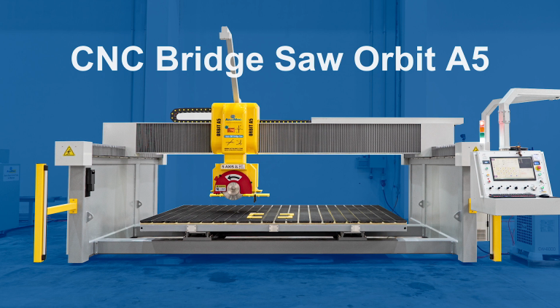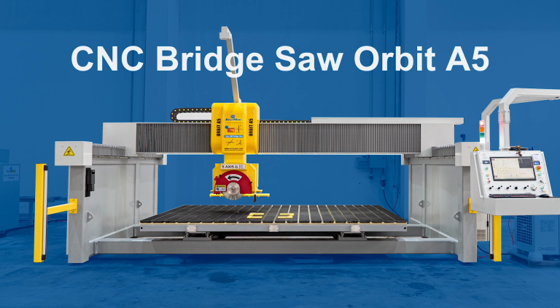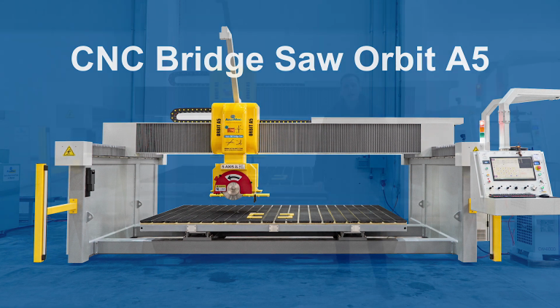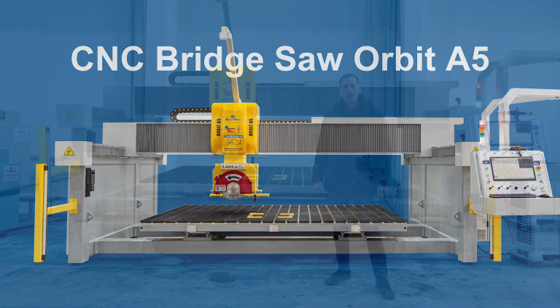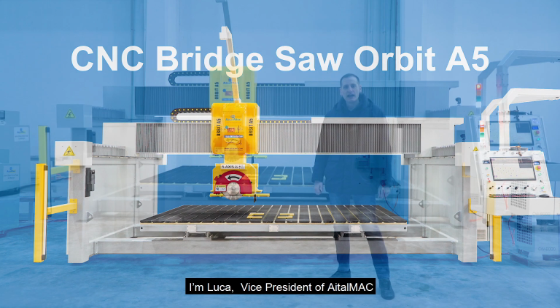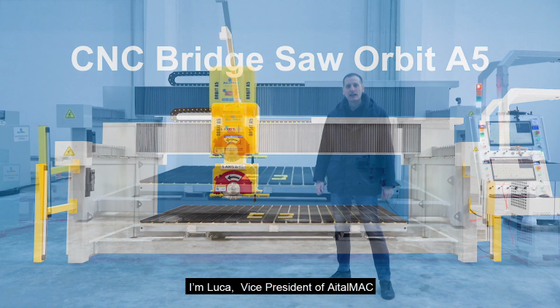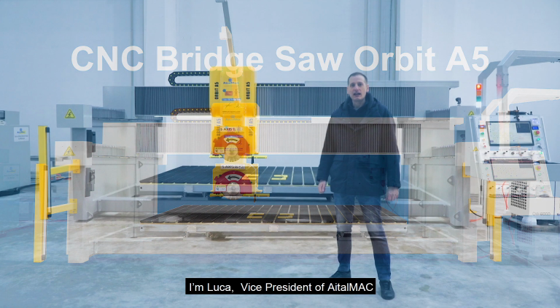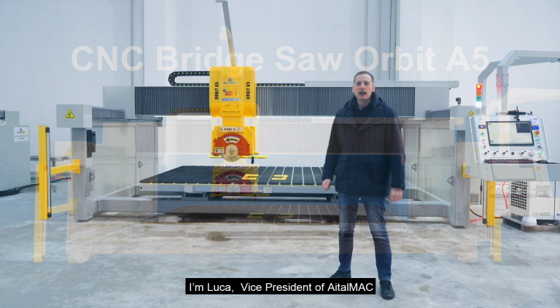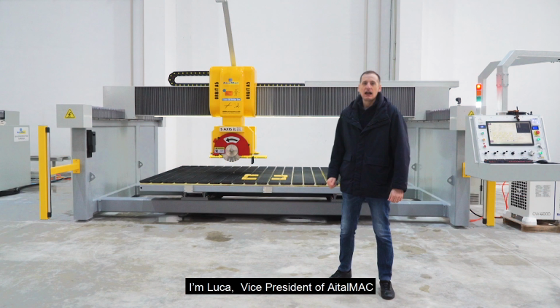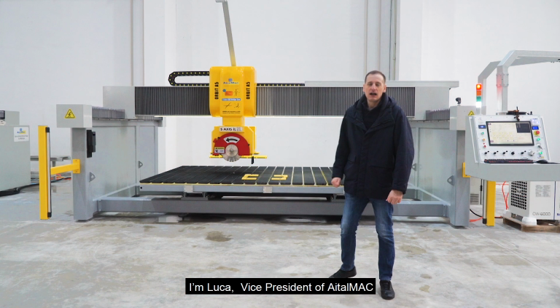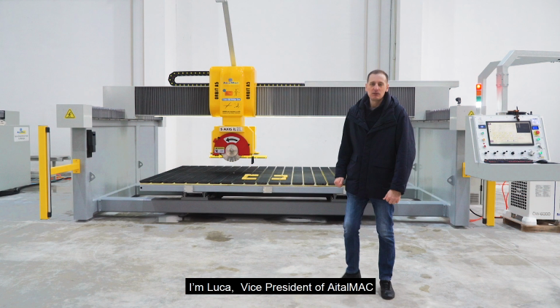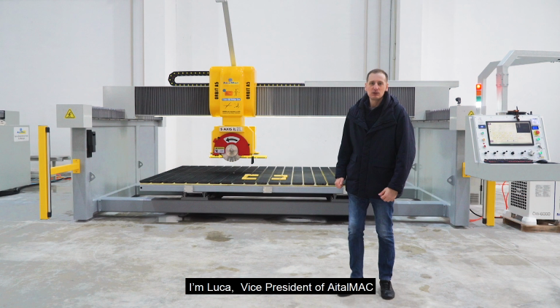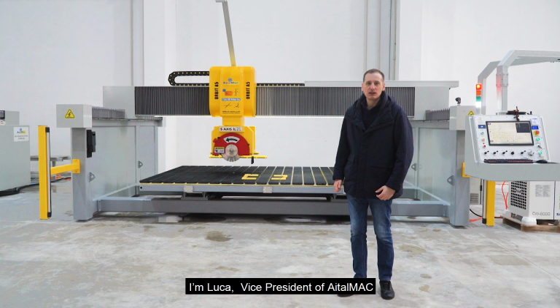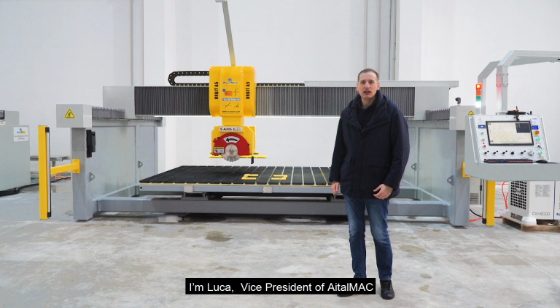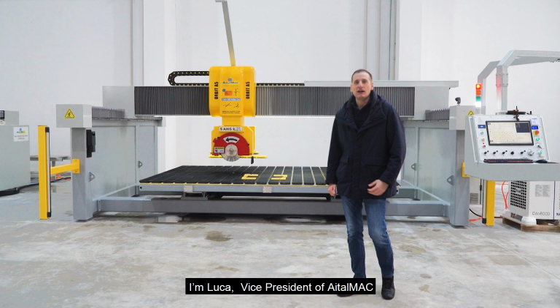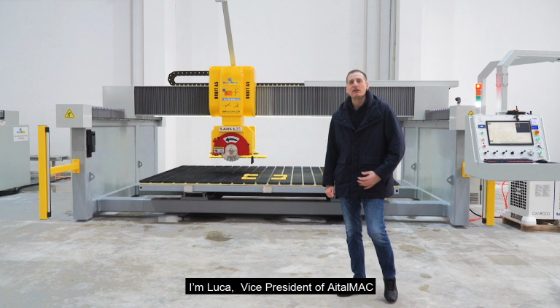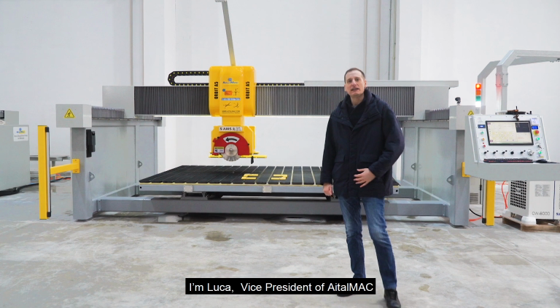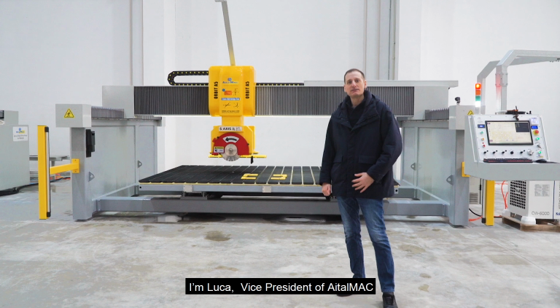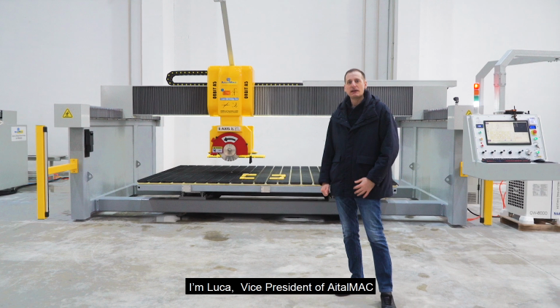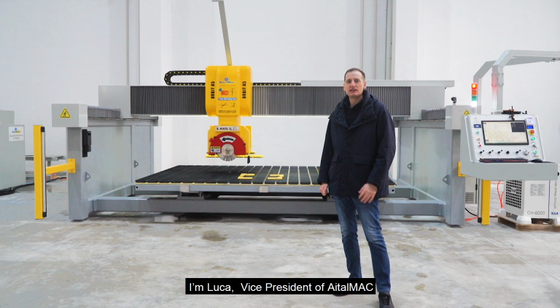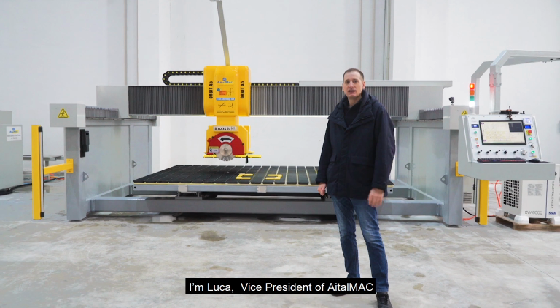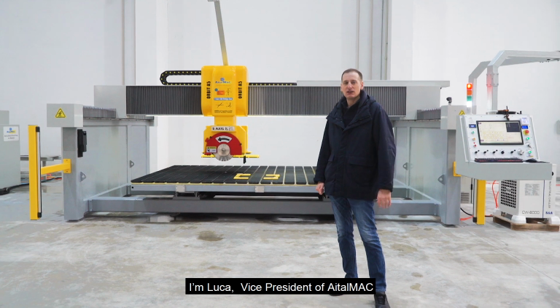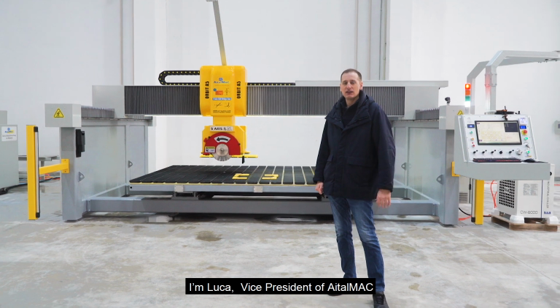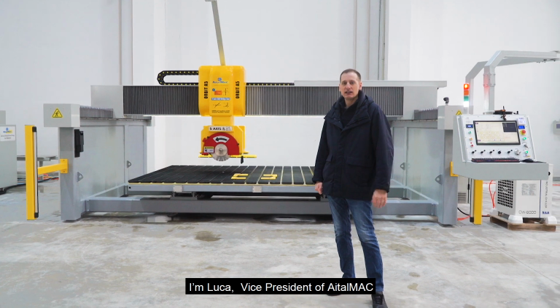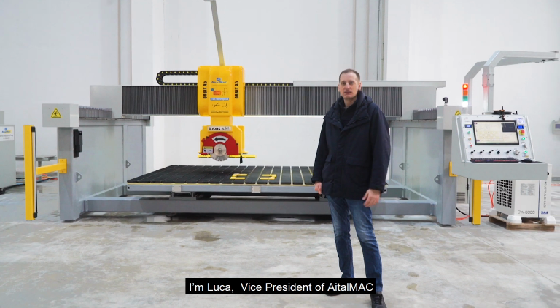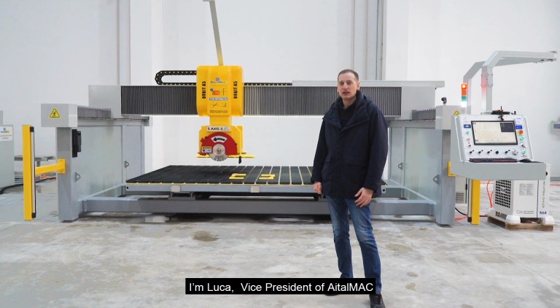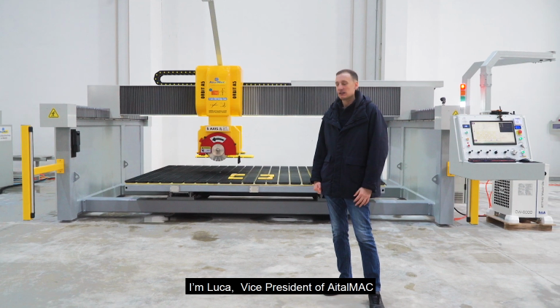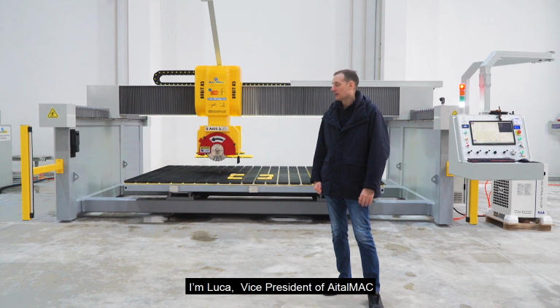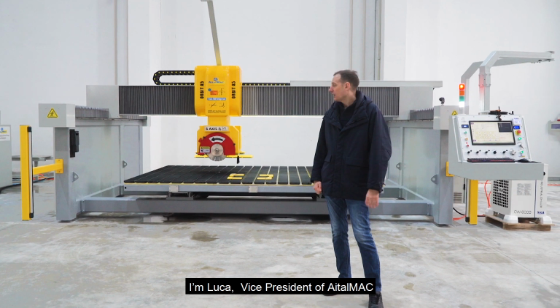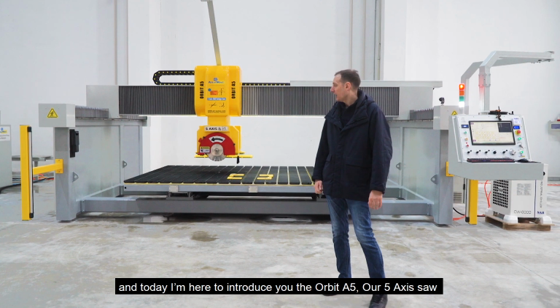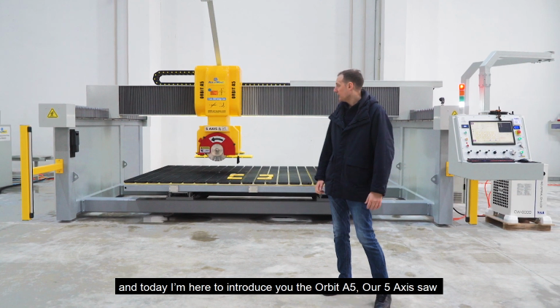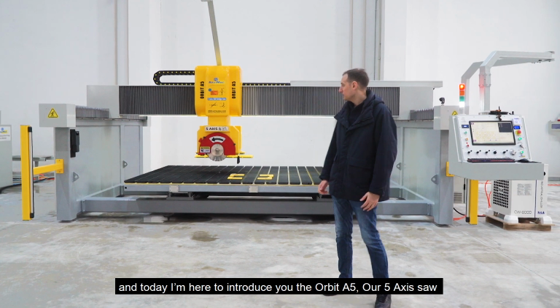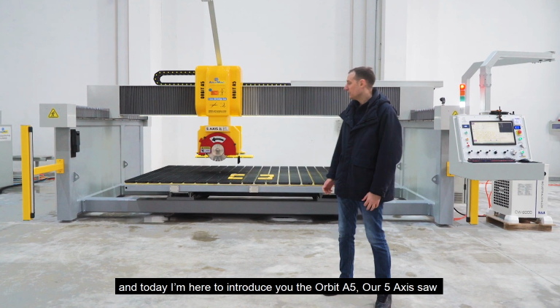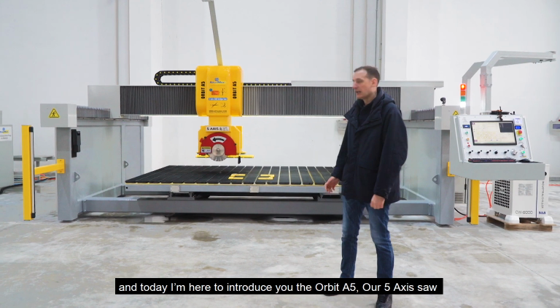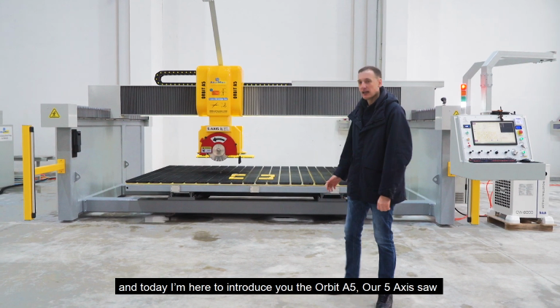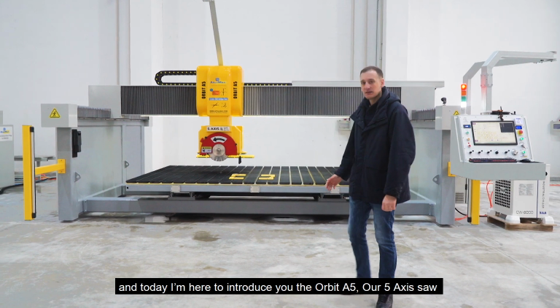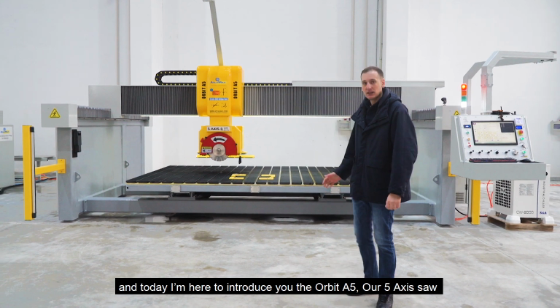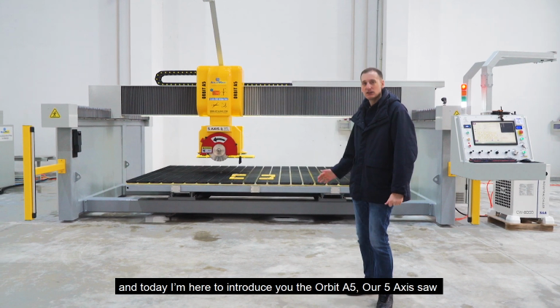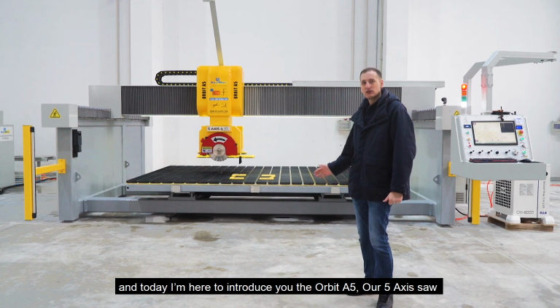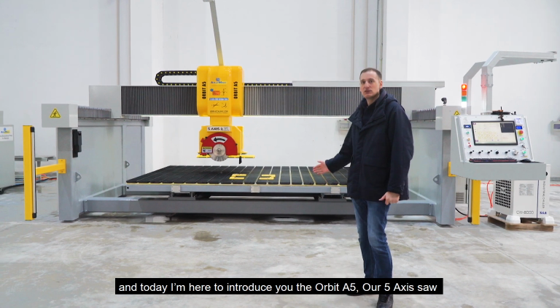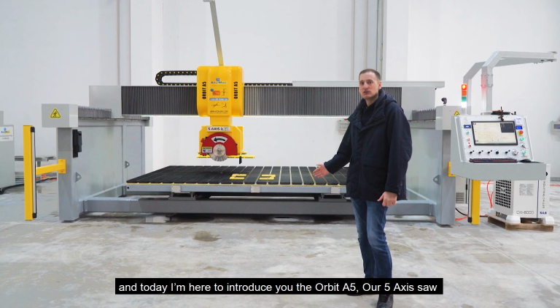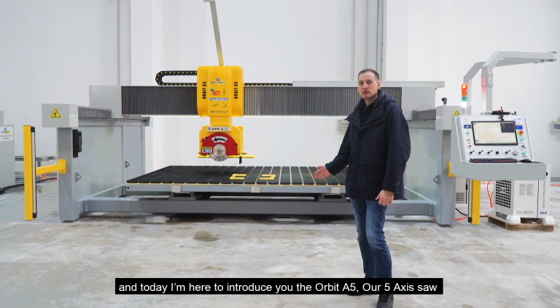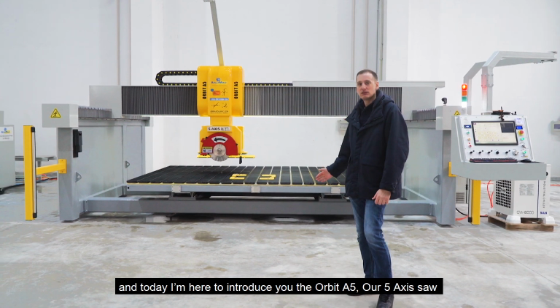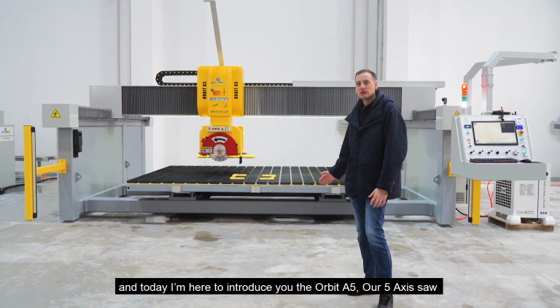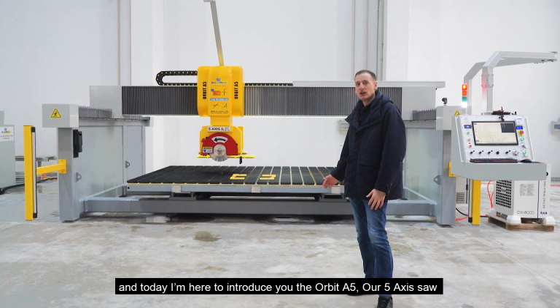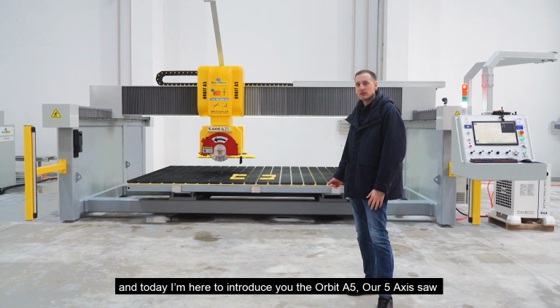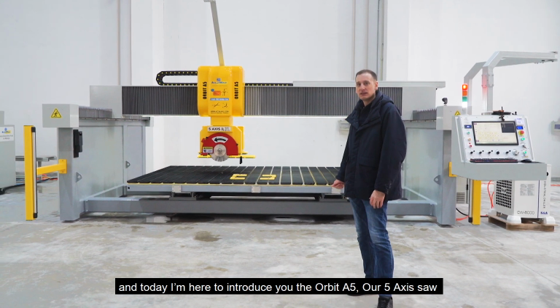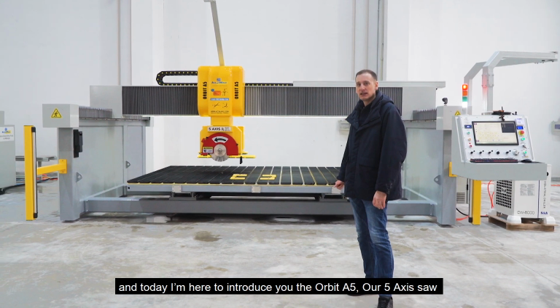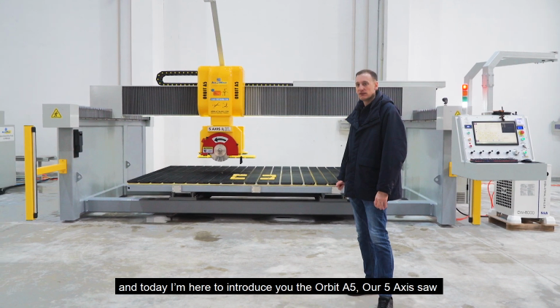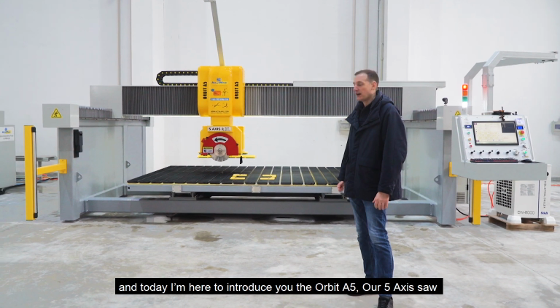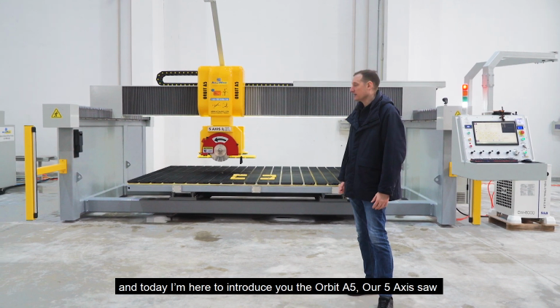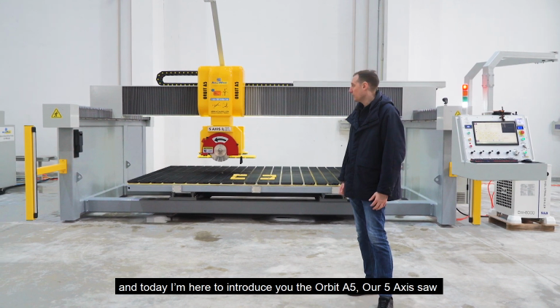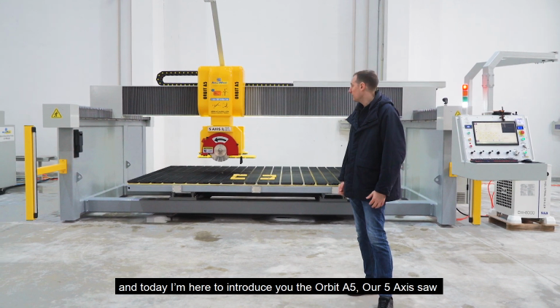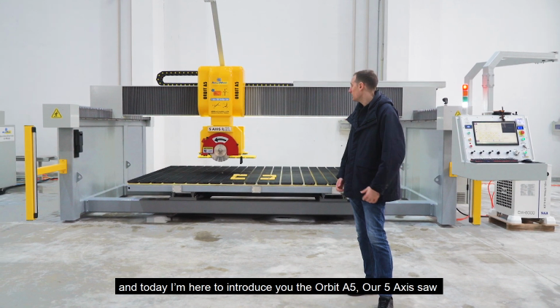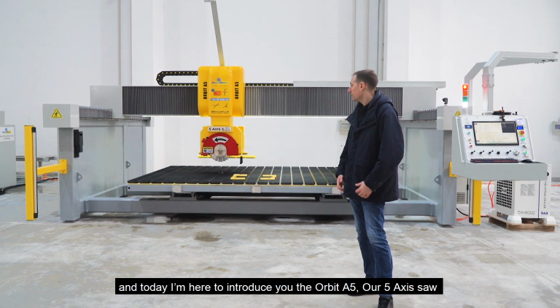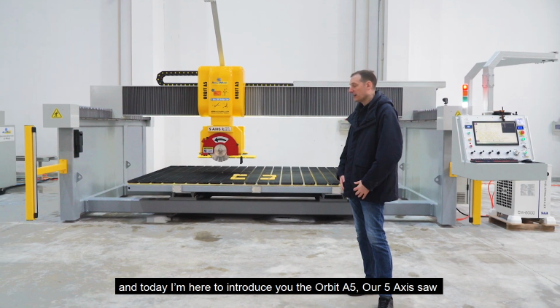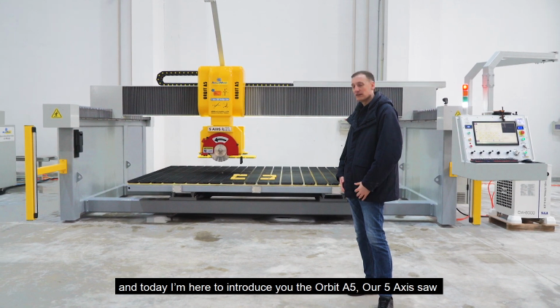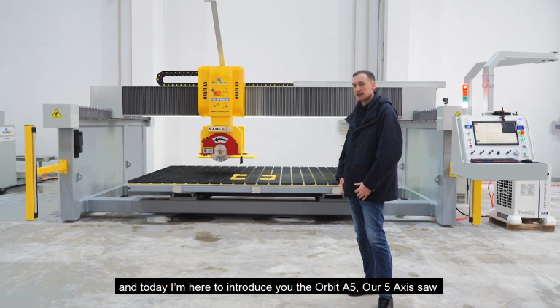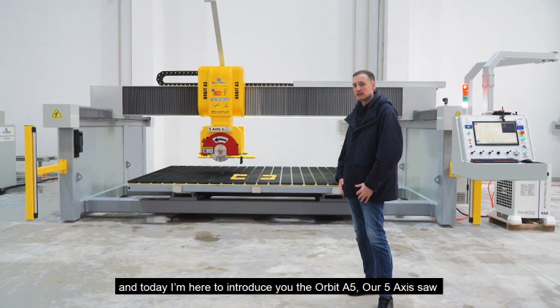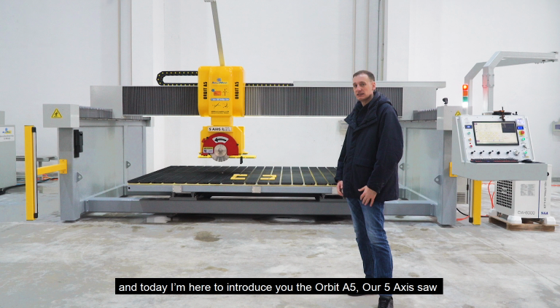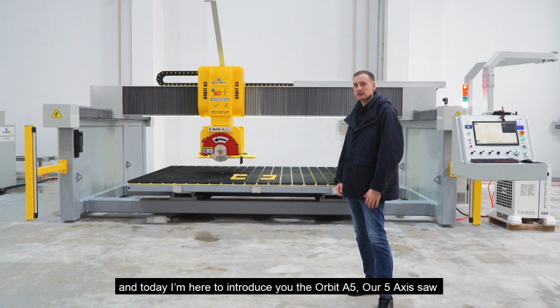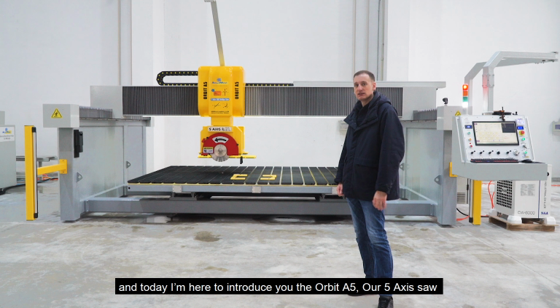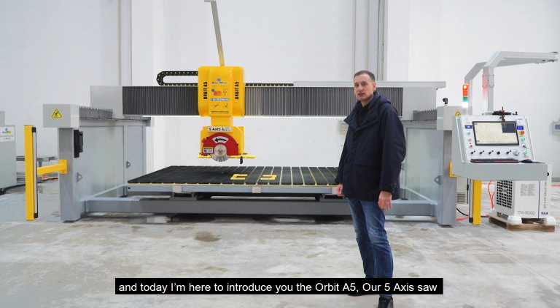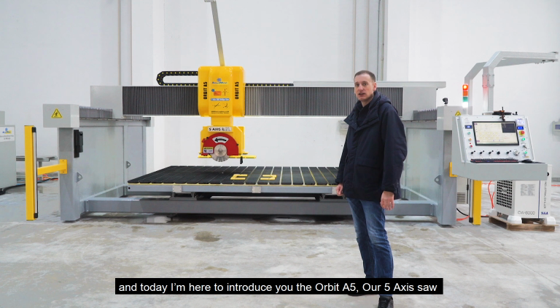Hi, I'm Luca, Vice President of Itaman, and today I'm here to introduce you the Hobbit A5, our 5-axis saw.